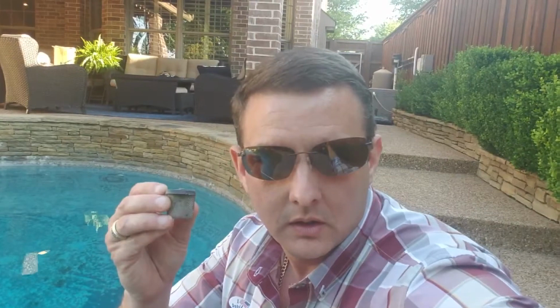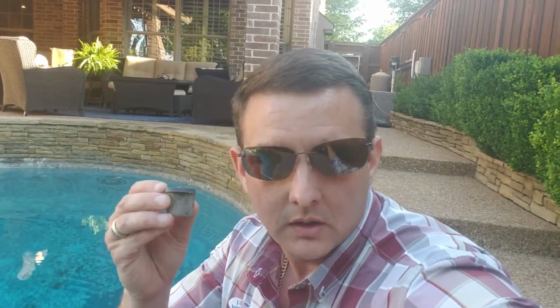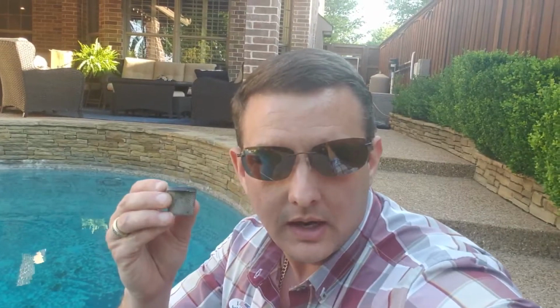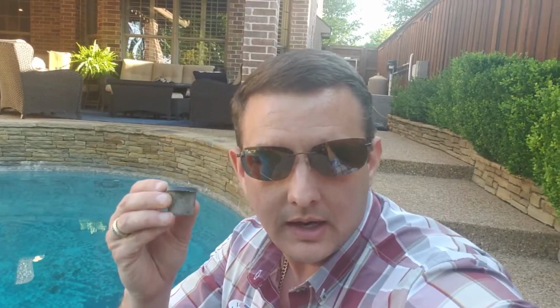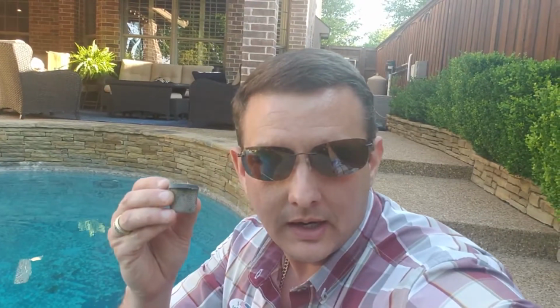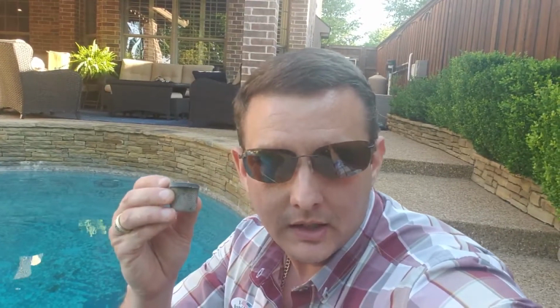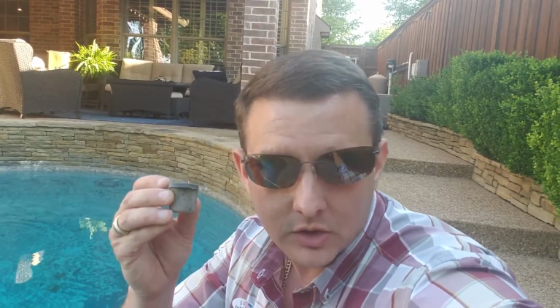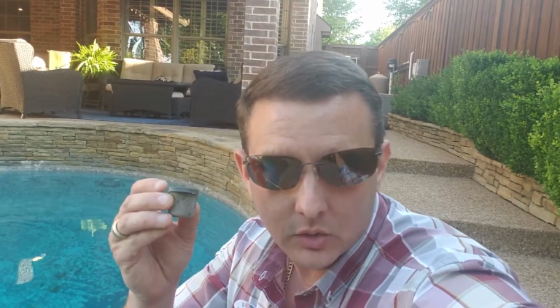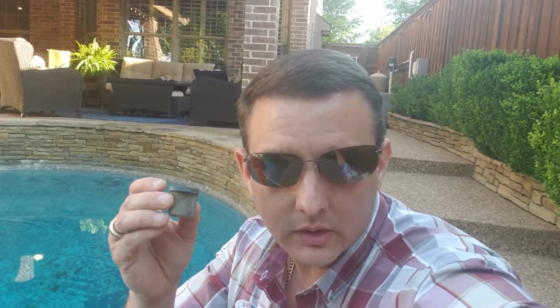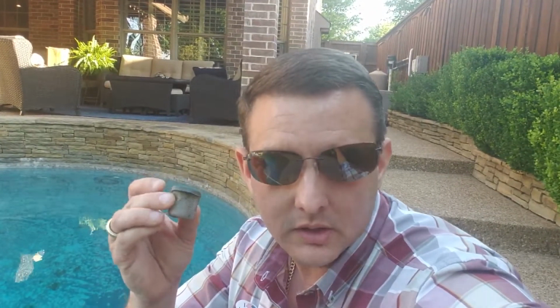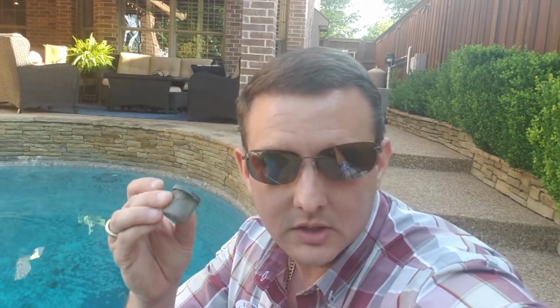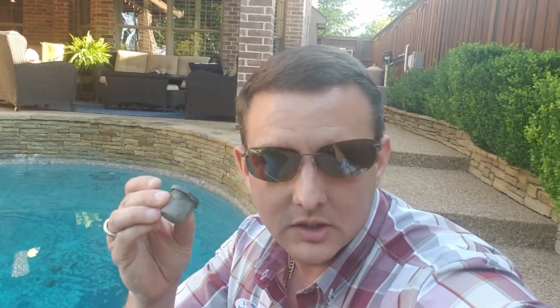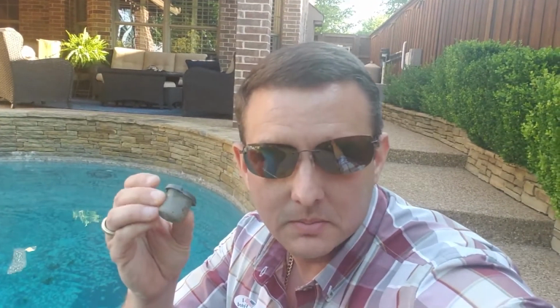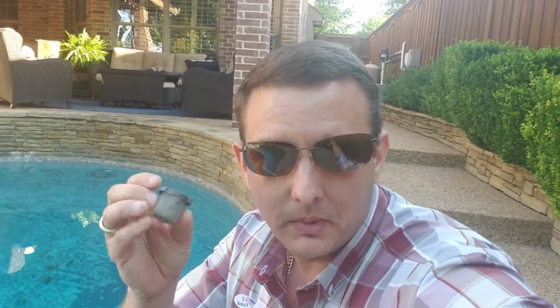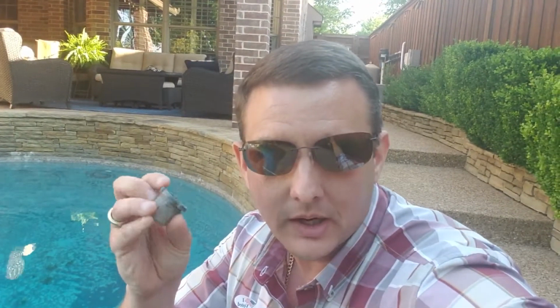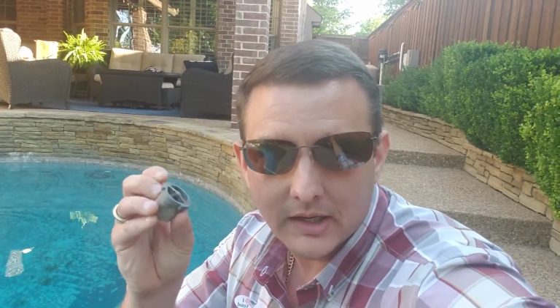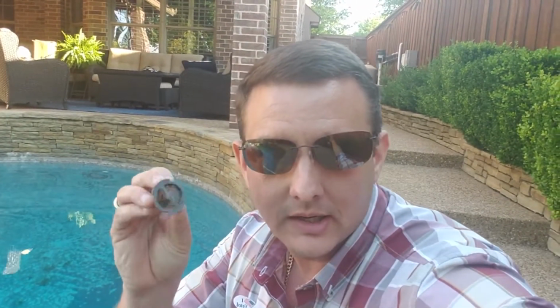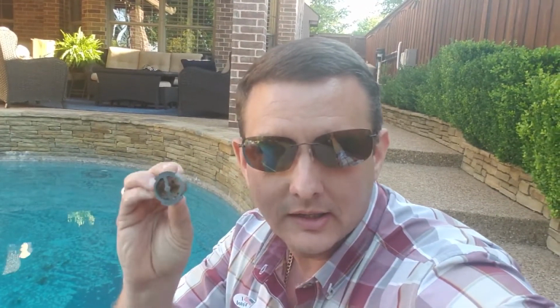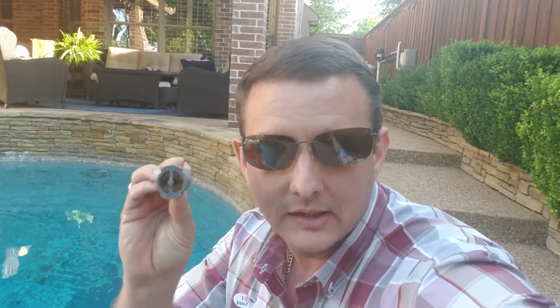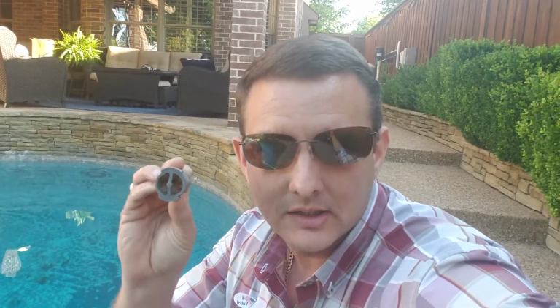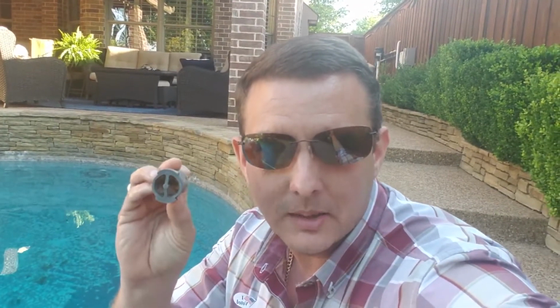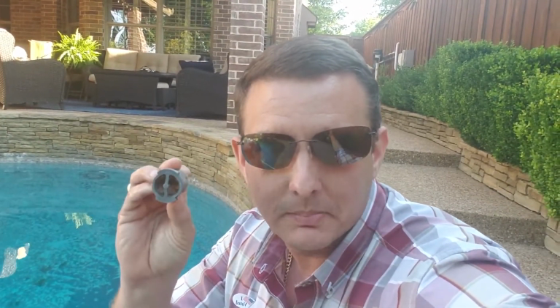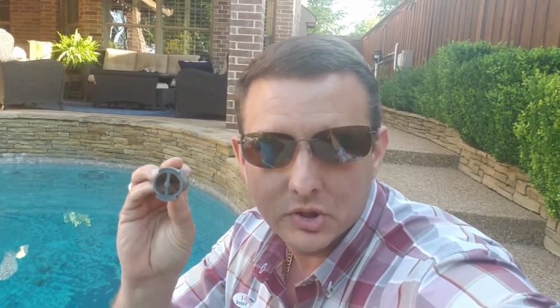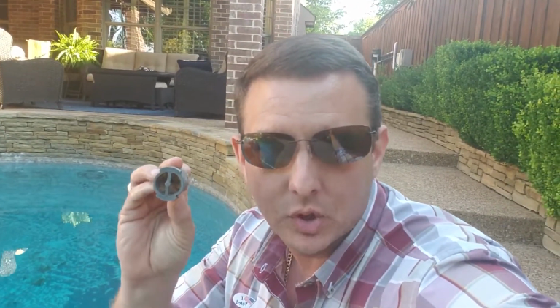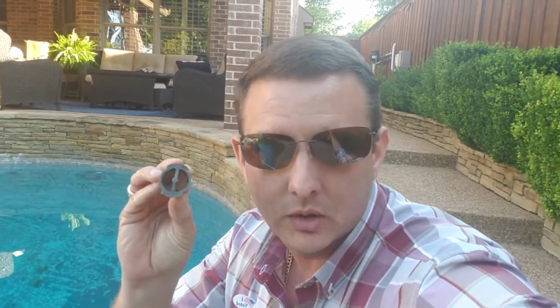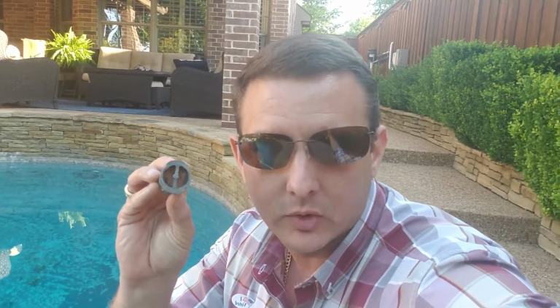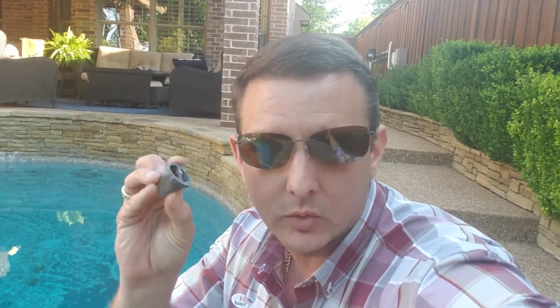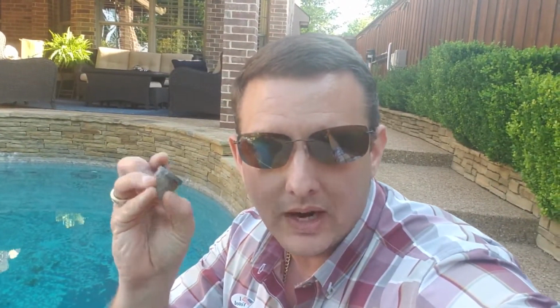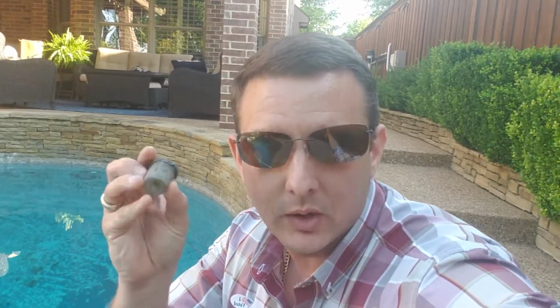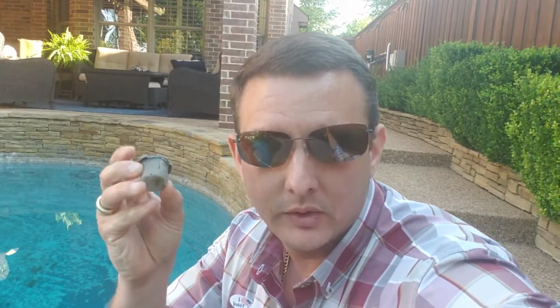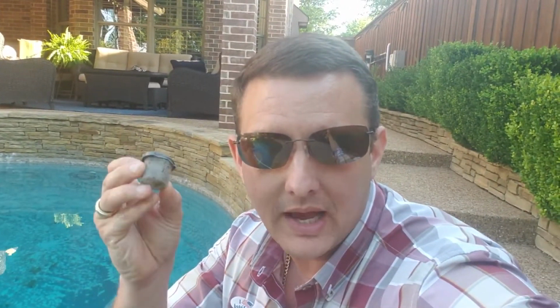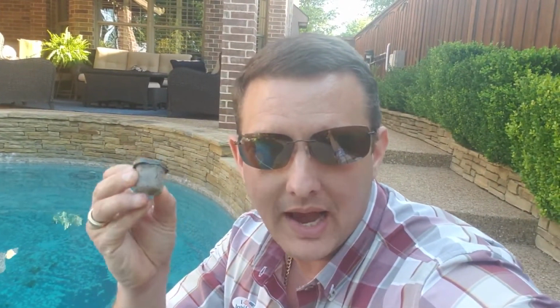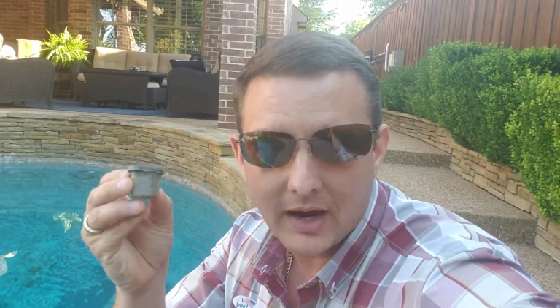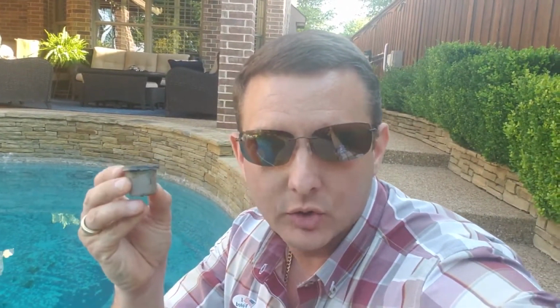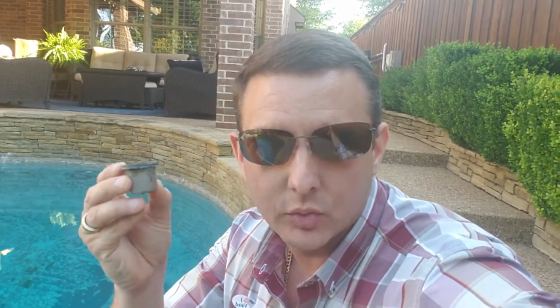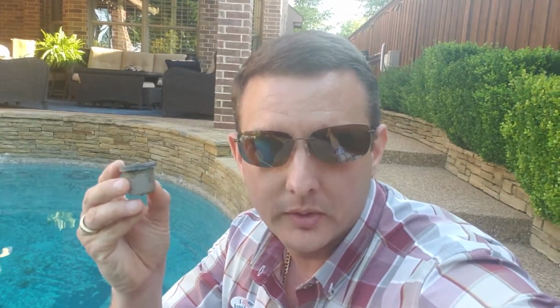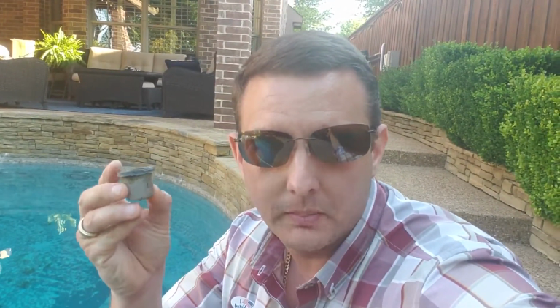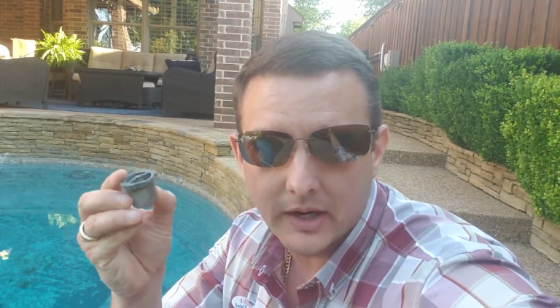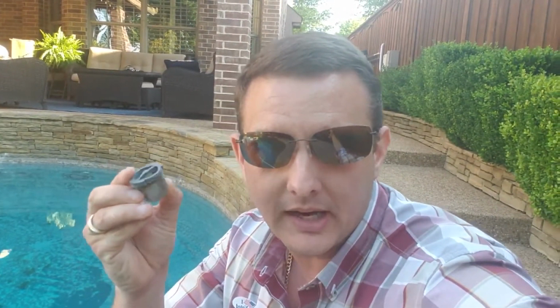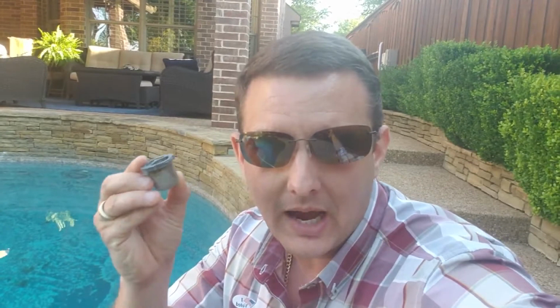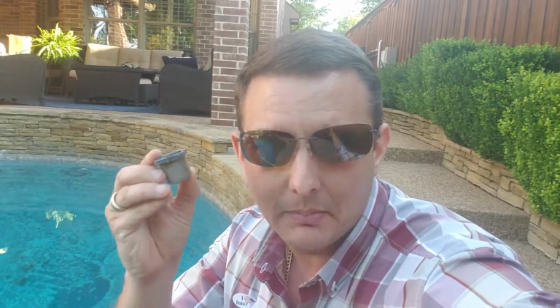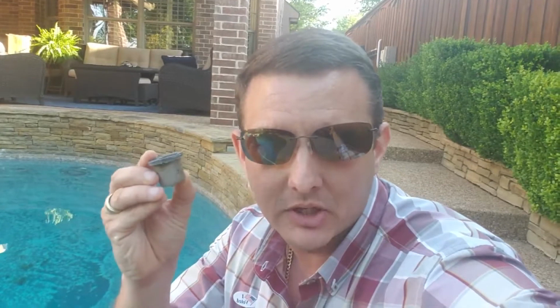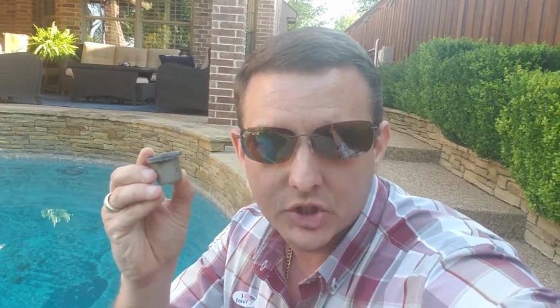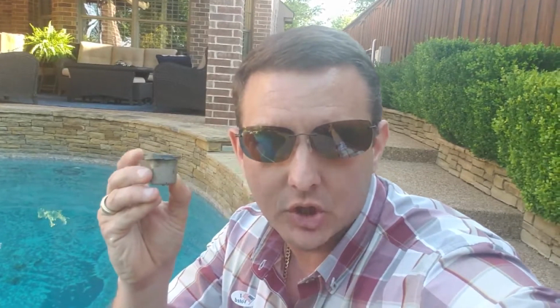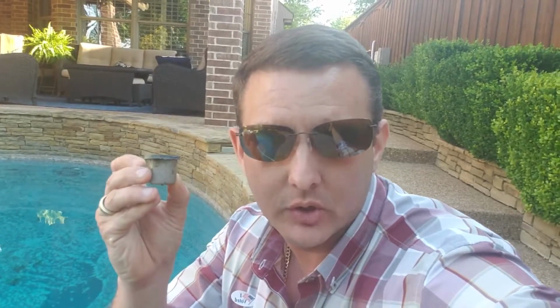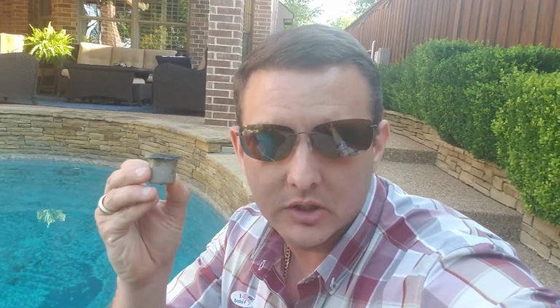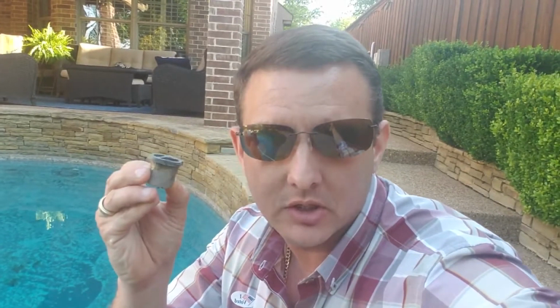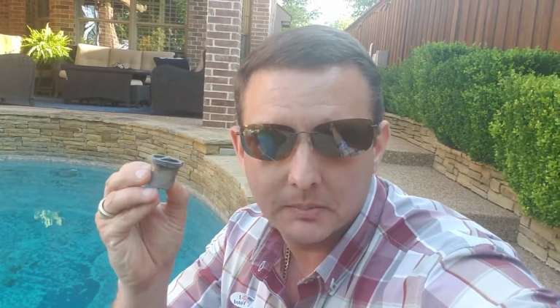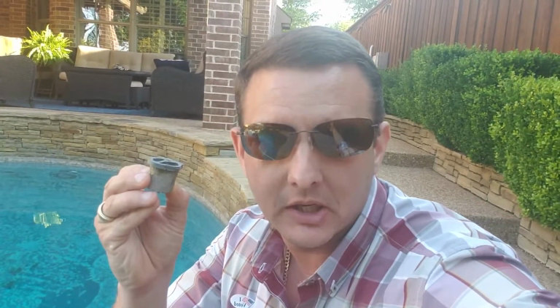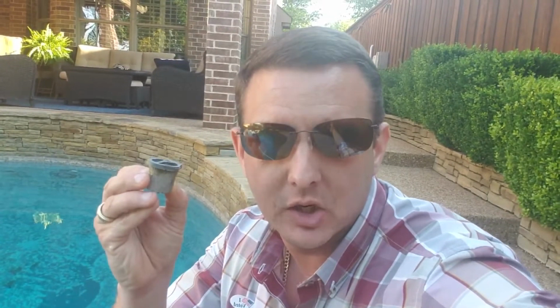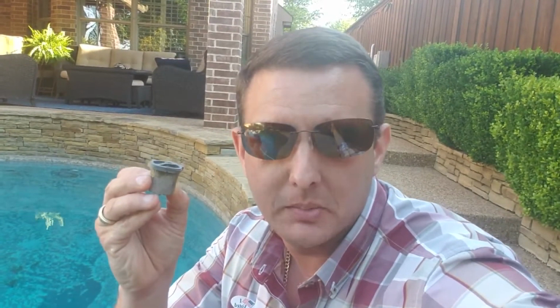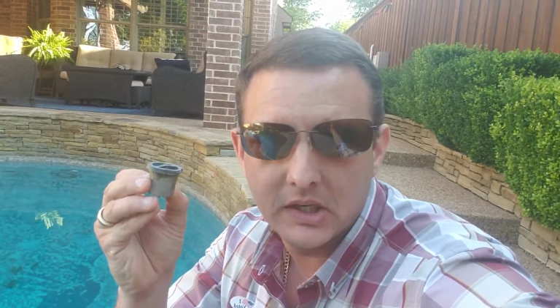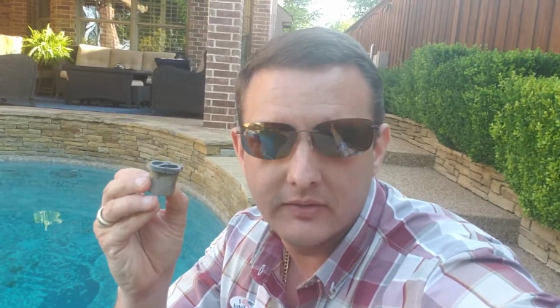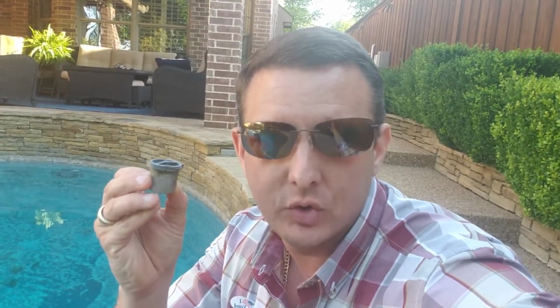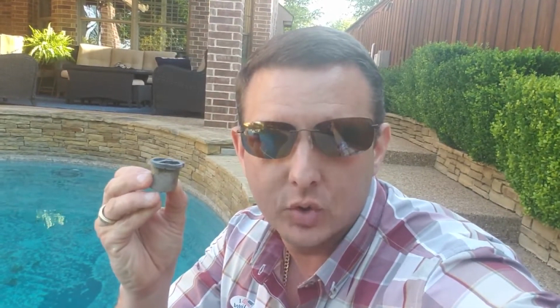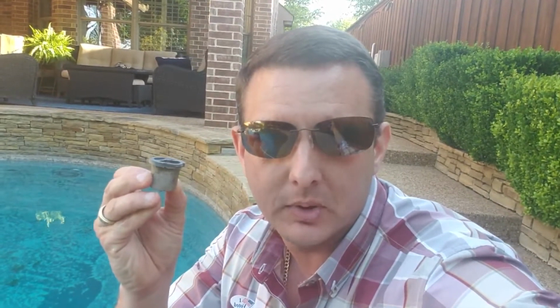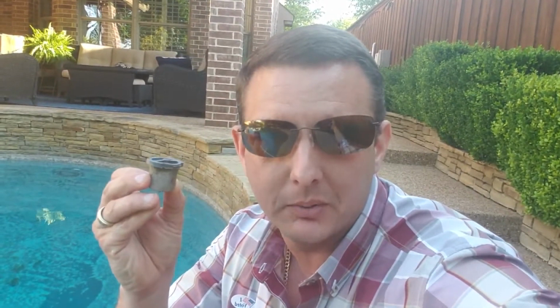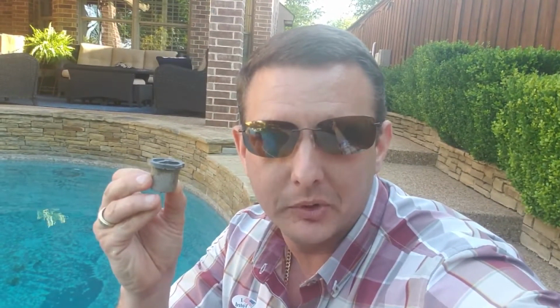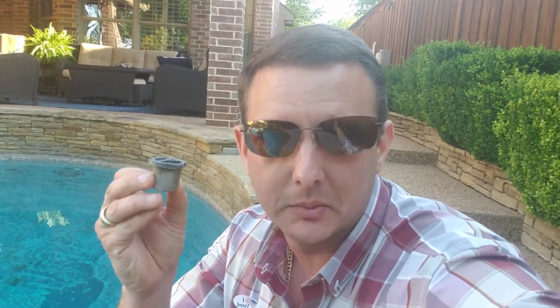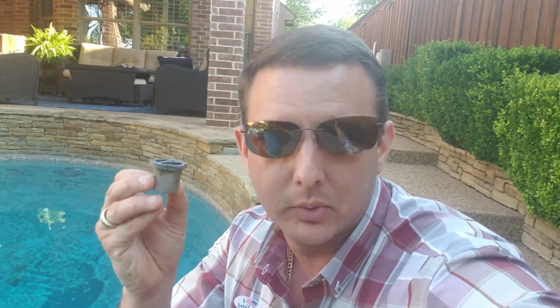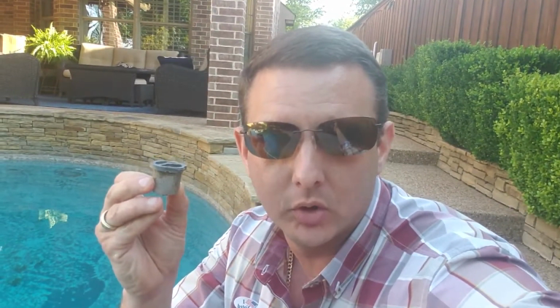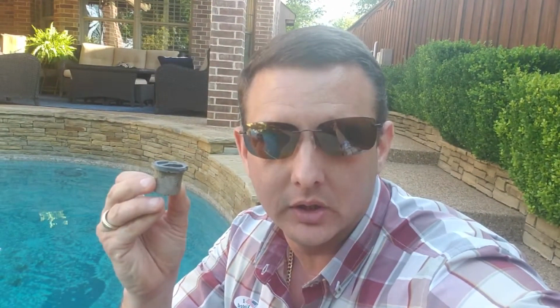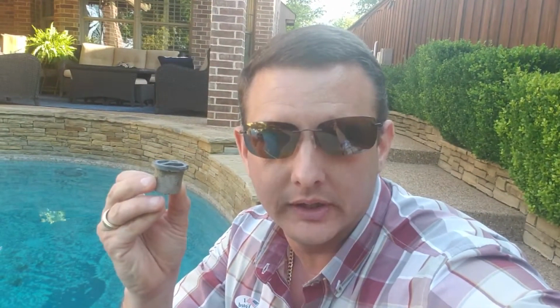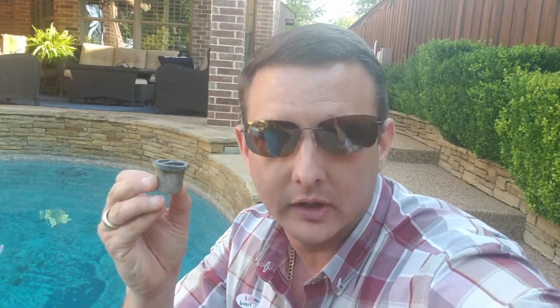Hey, how you doing? This is Mike. In this episode of Around the House with Mike, I'm going to show you something that could be giving you a problem with your pool cleaner.